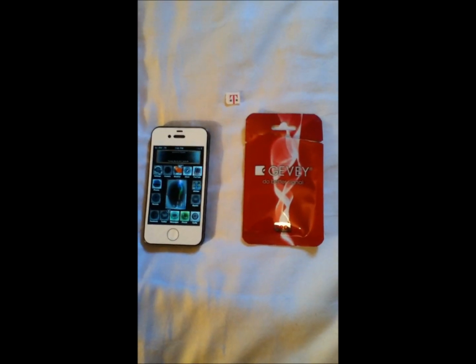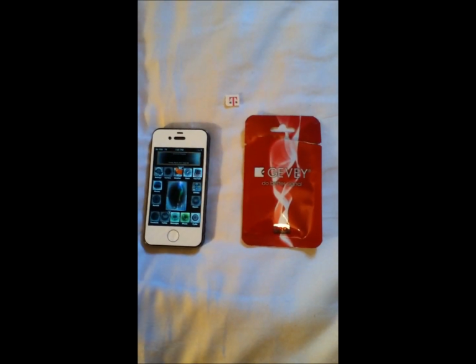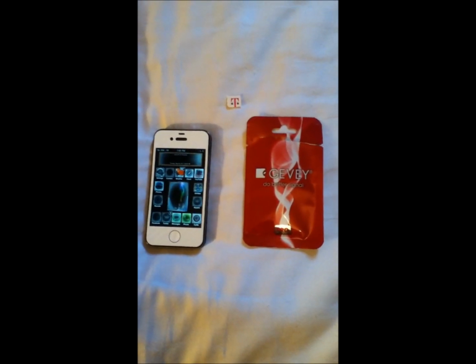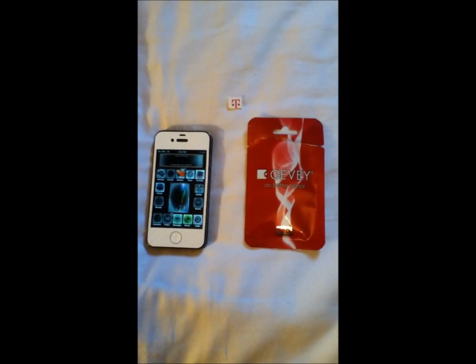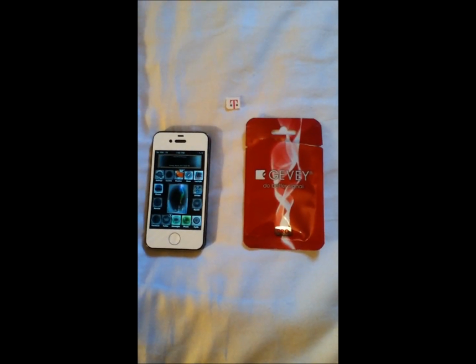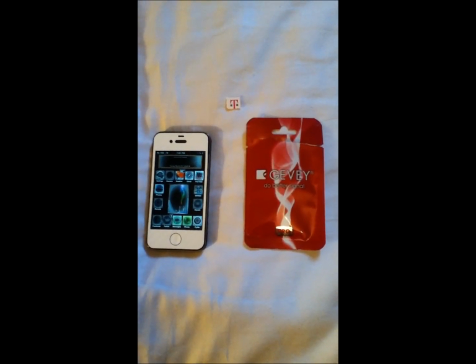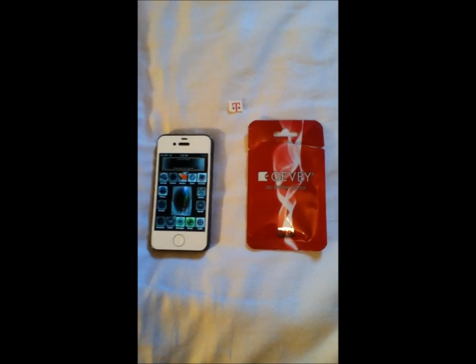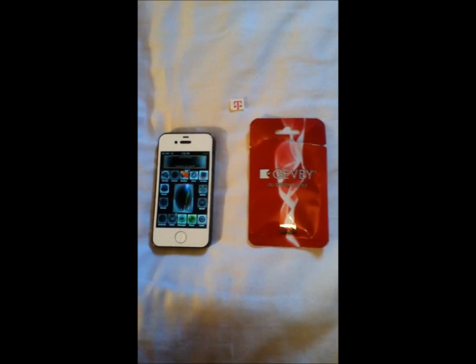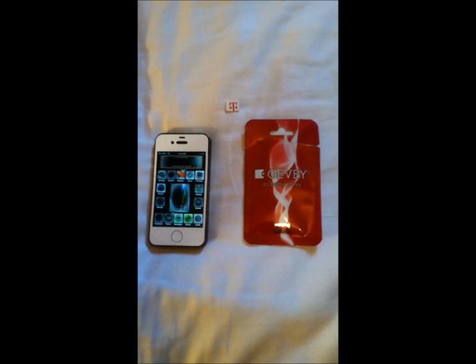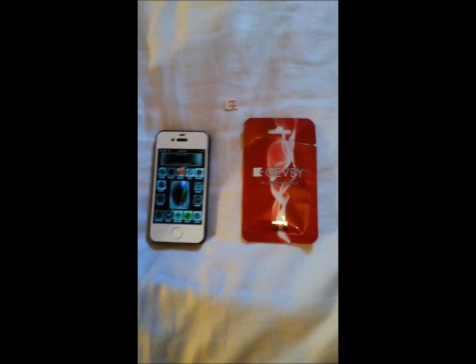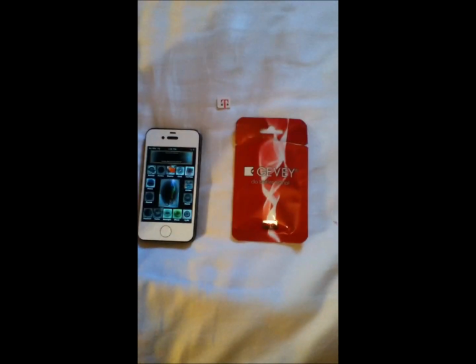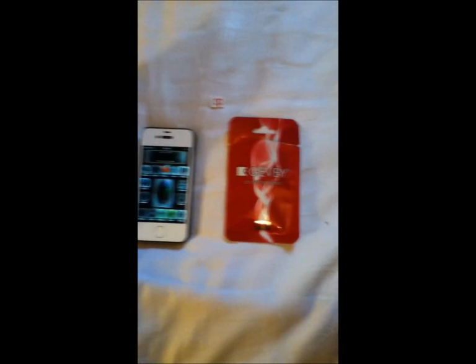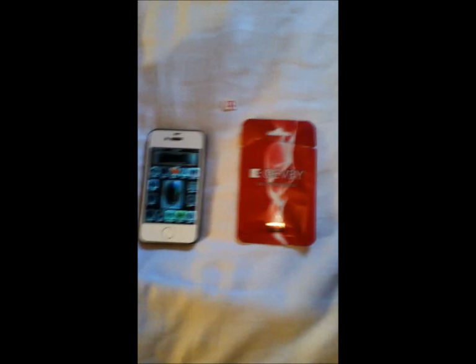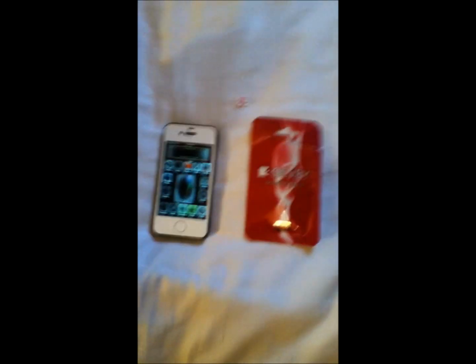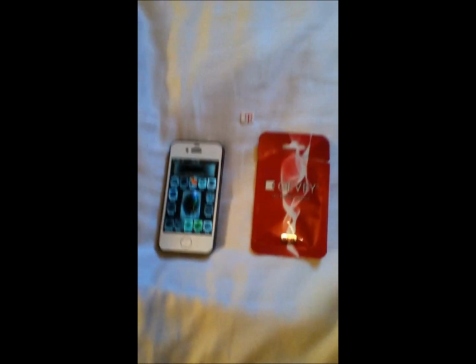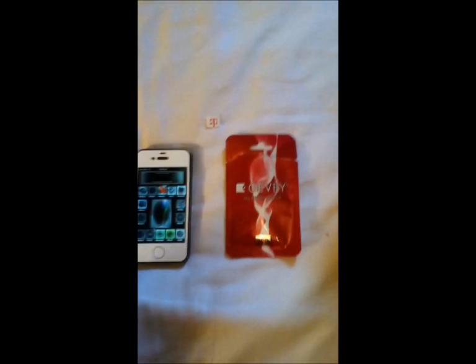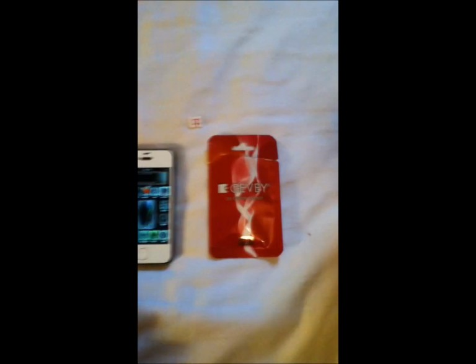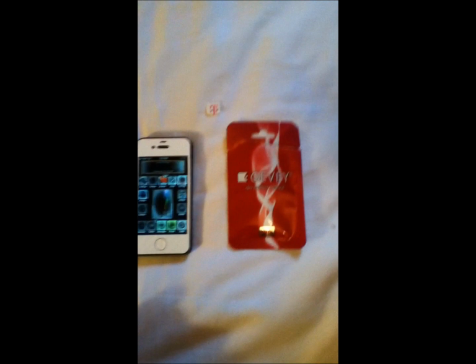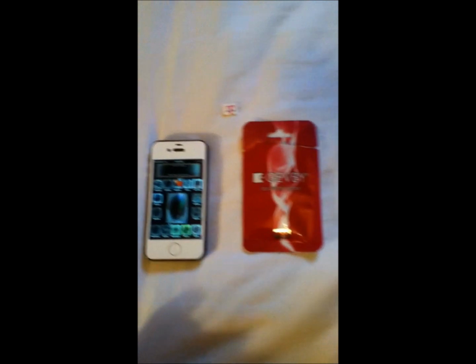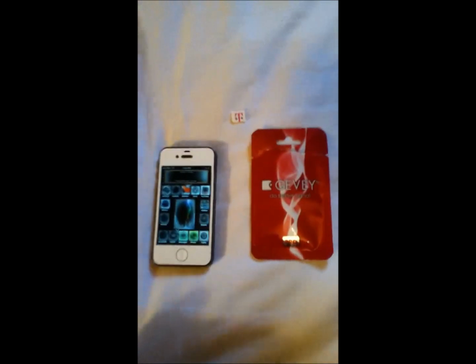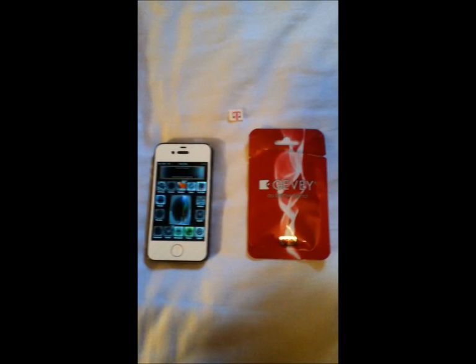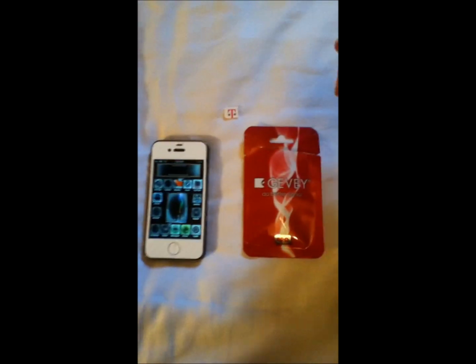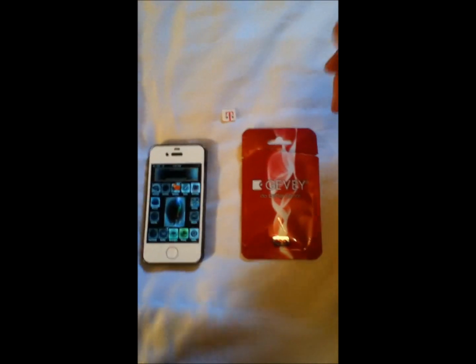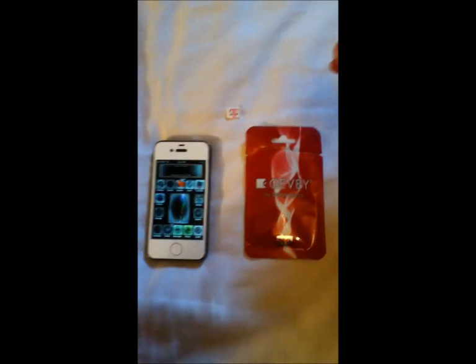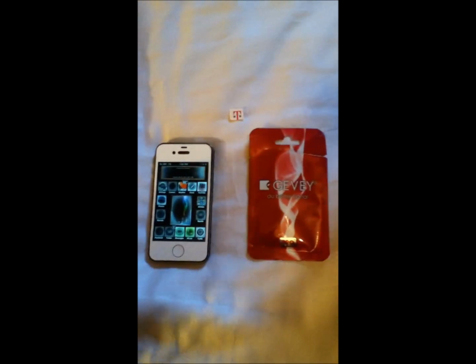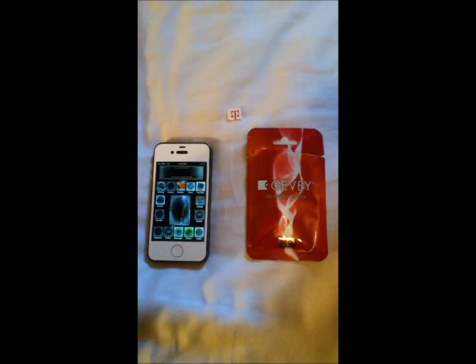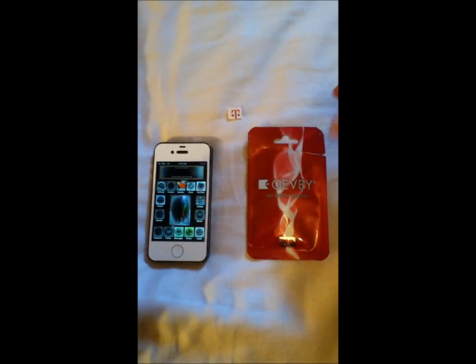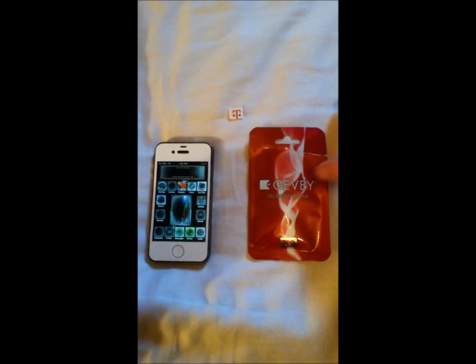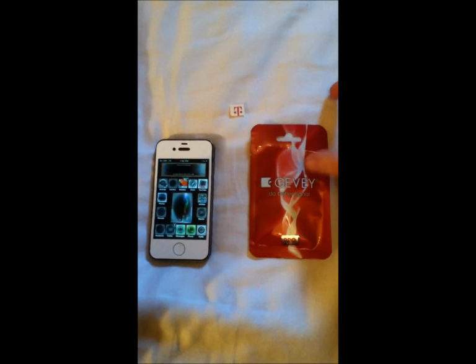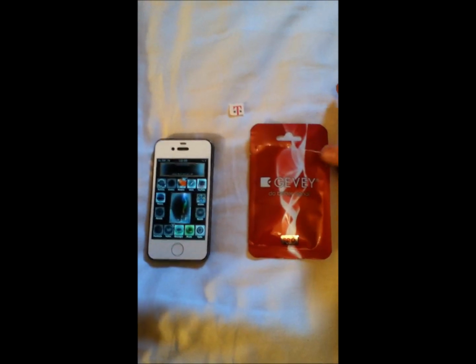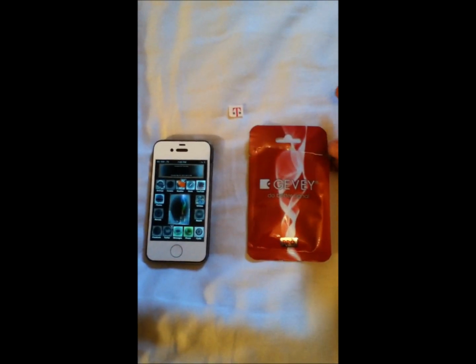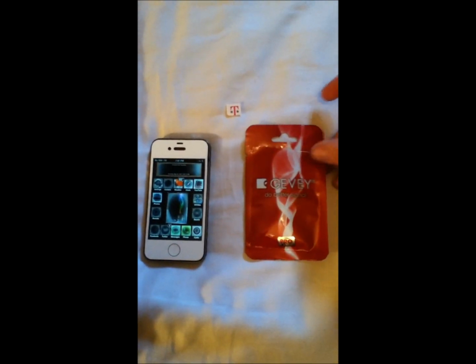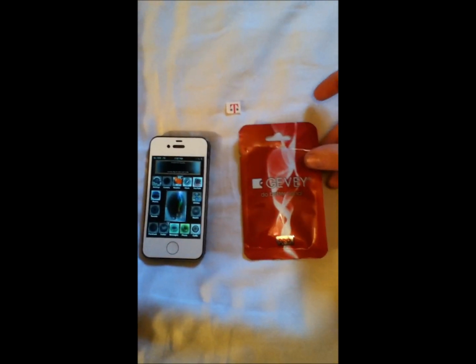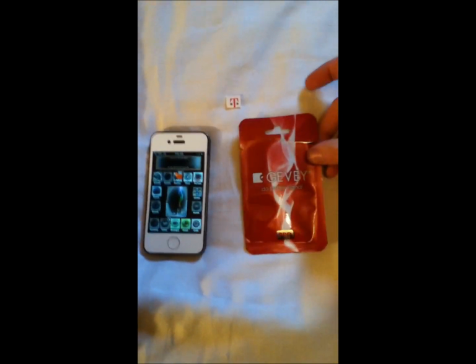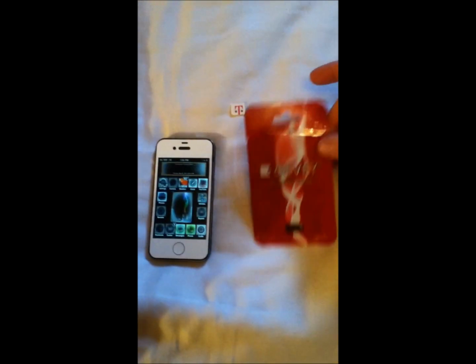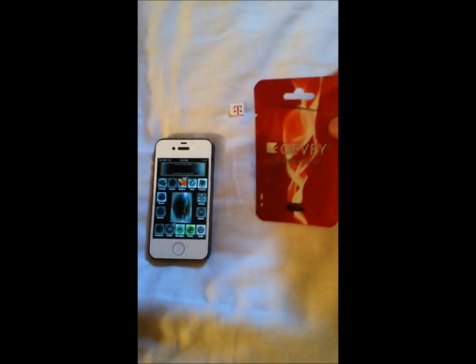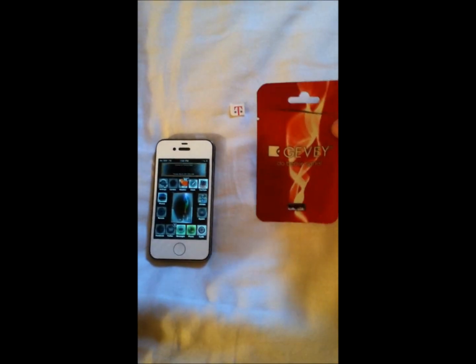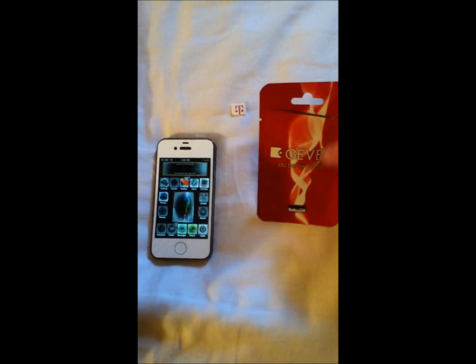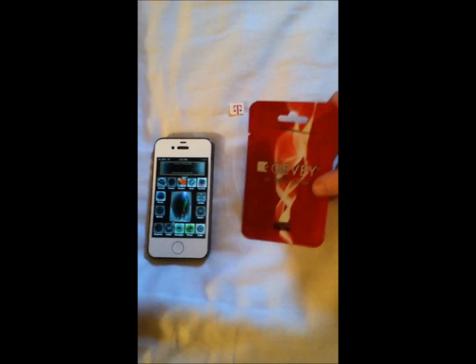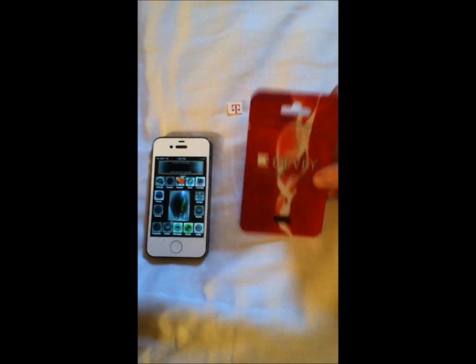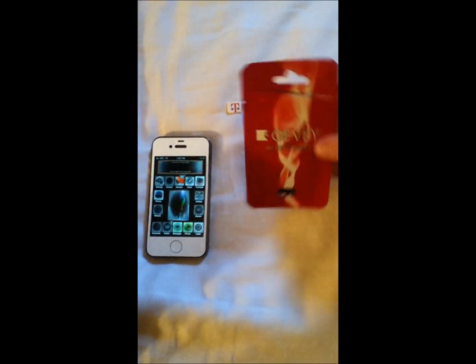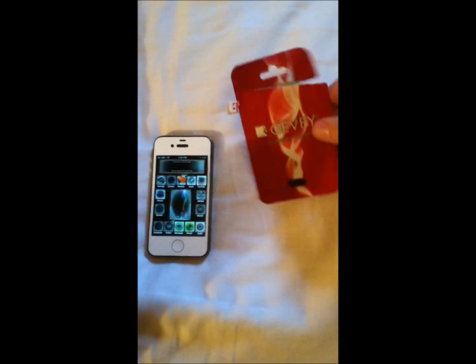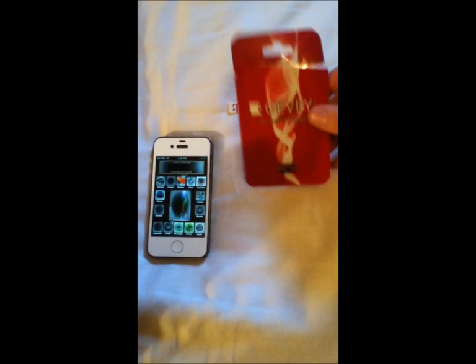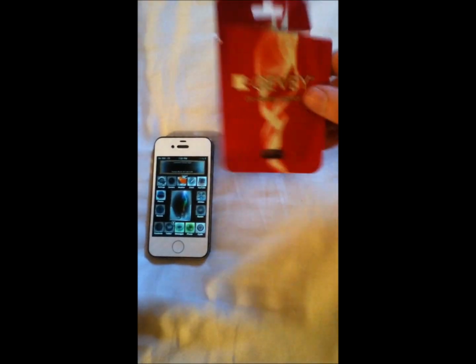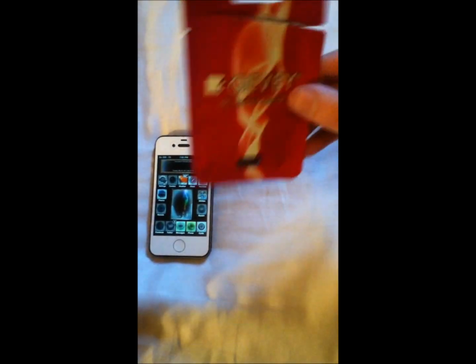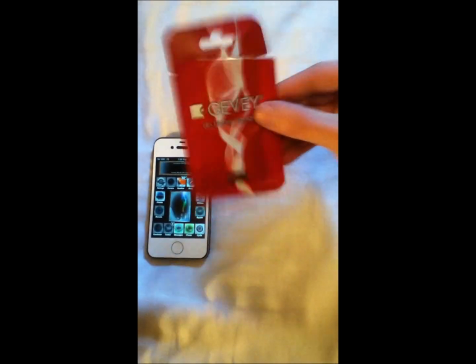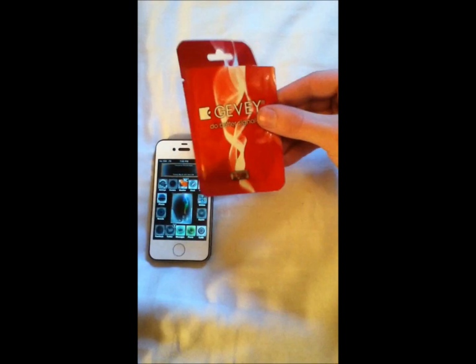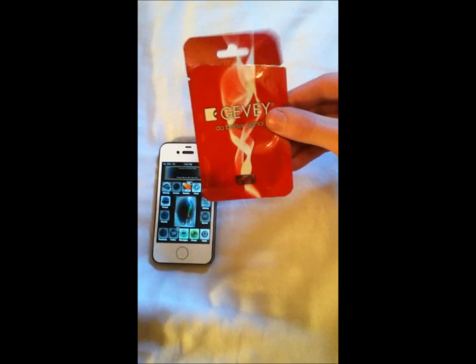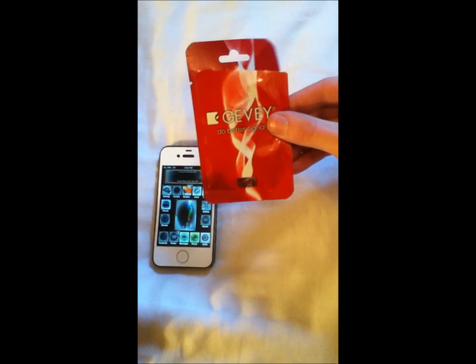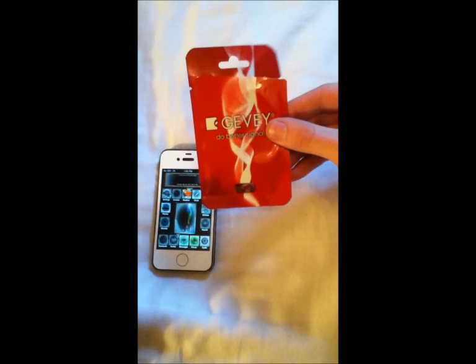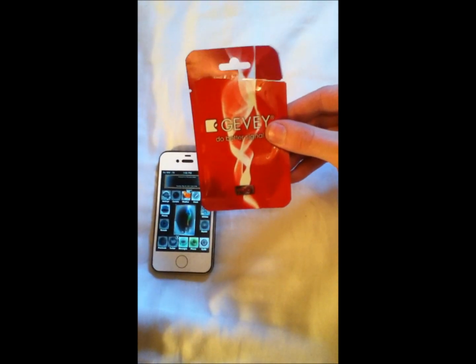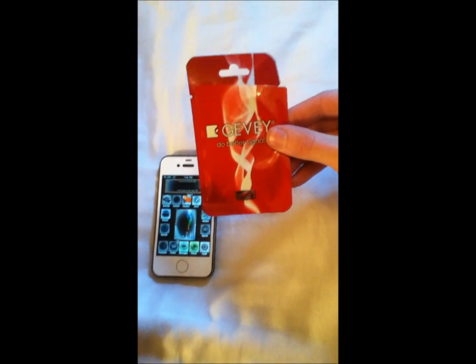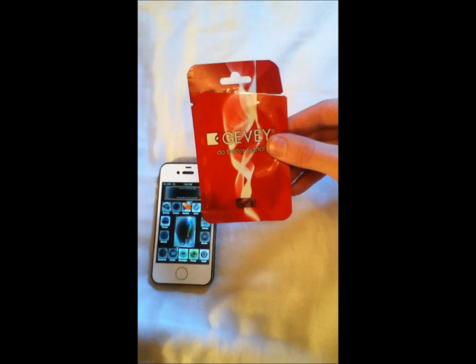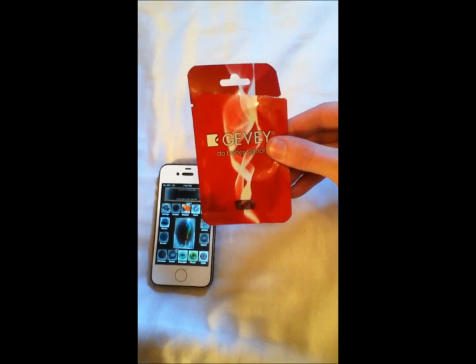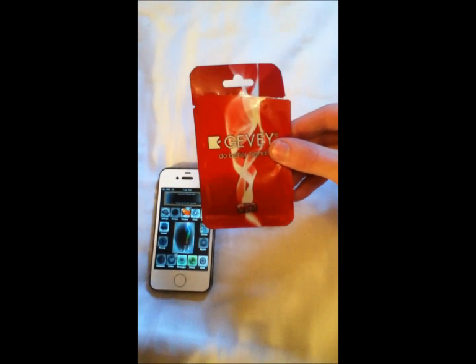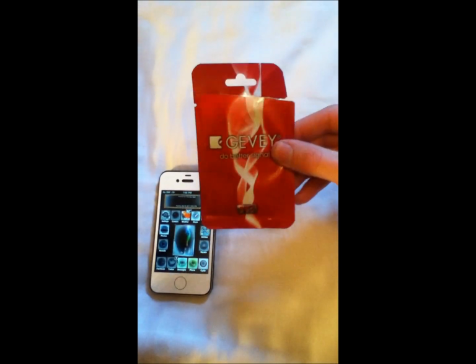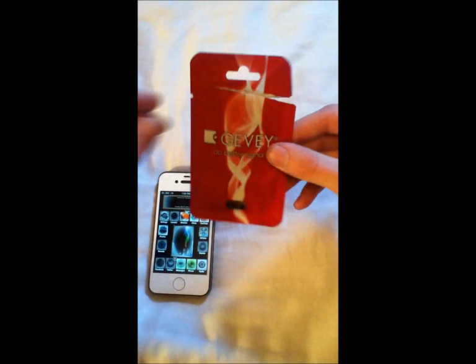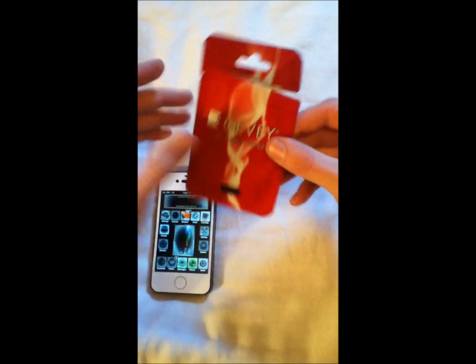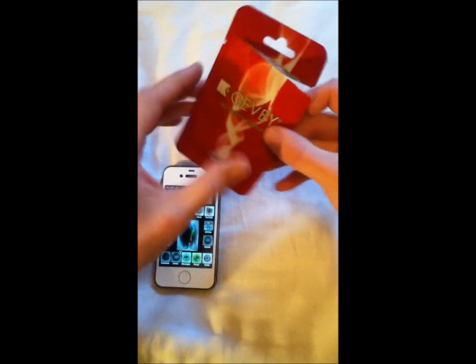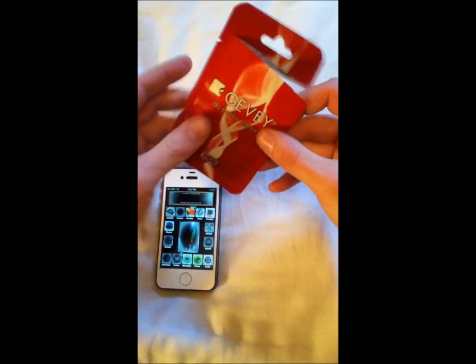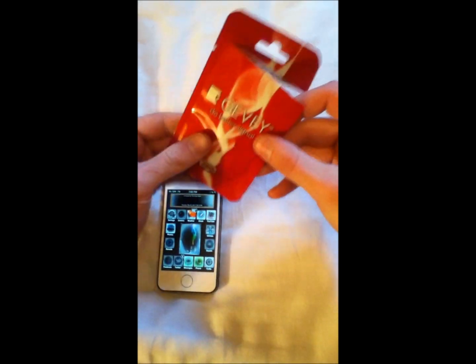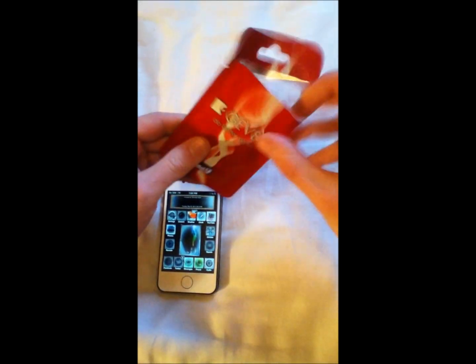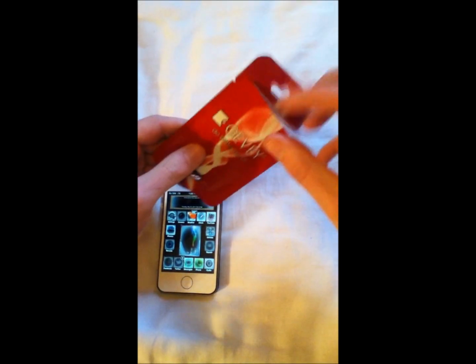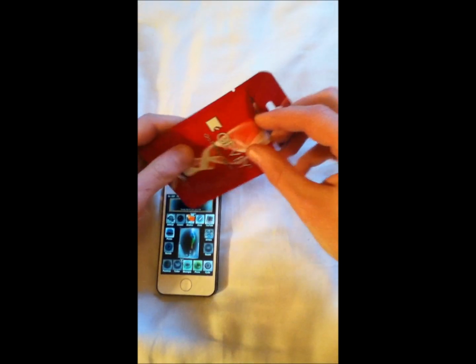Hi, this is iPhone Cracker here with ioshiblog.com. Today I'm going to be doing a video review of the new GabySIM for the iPhone 4.